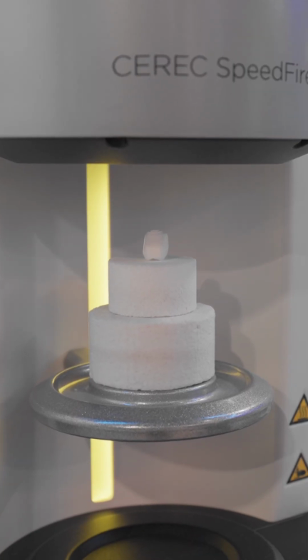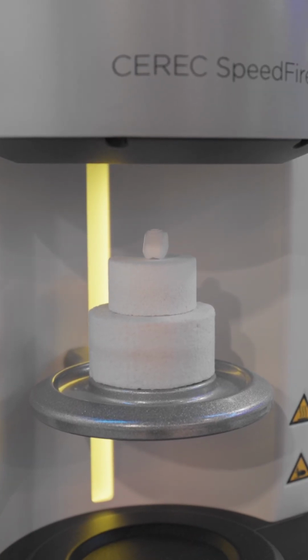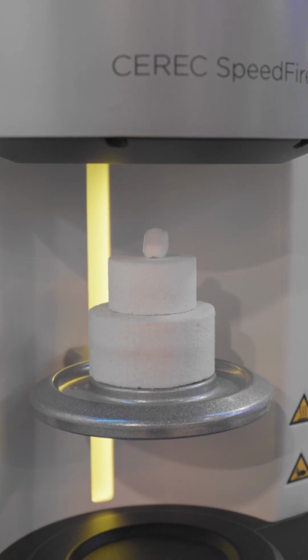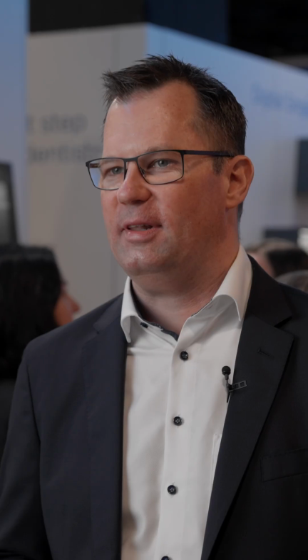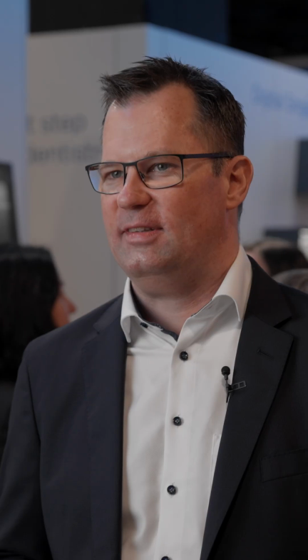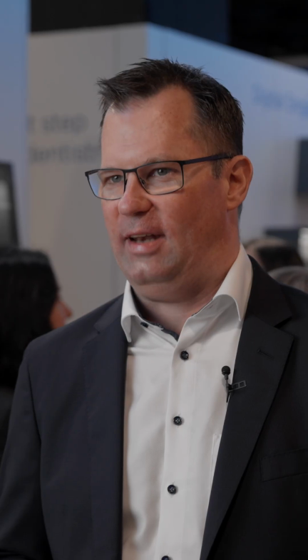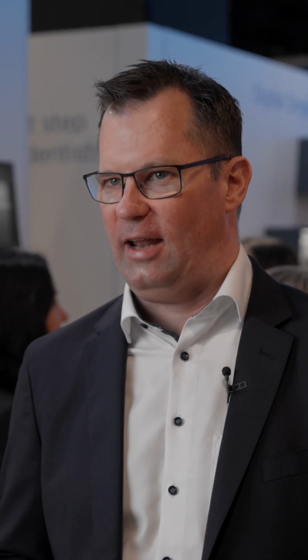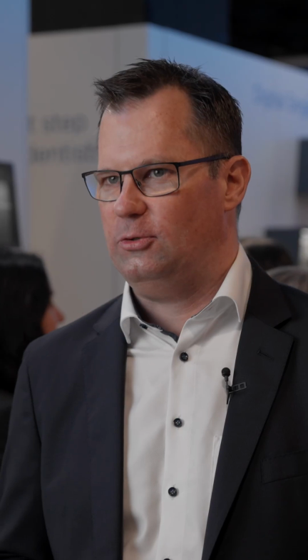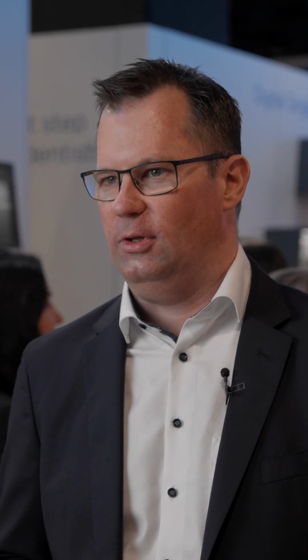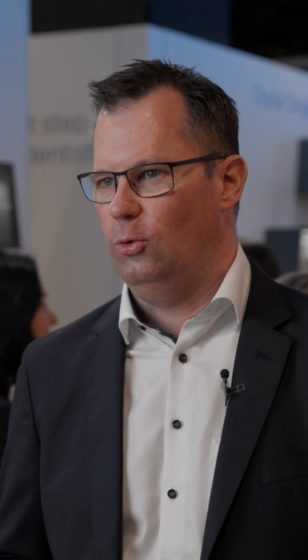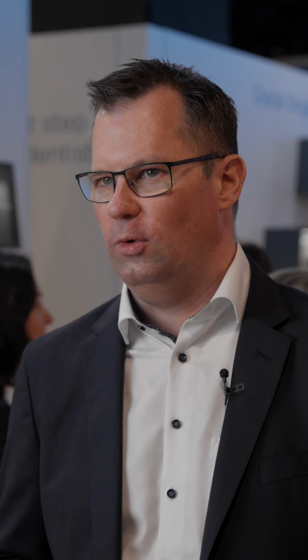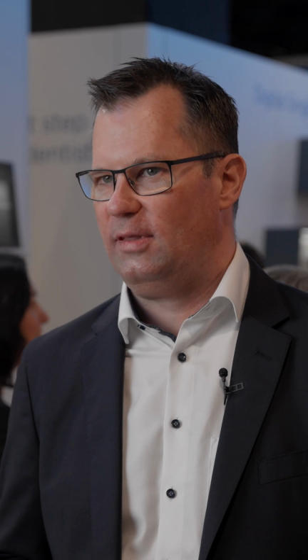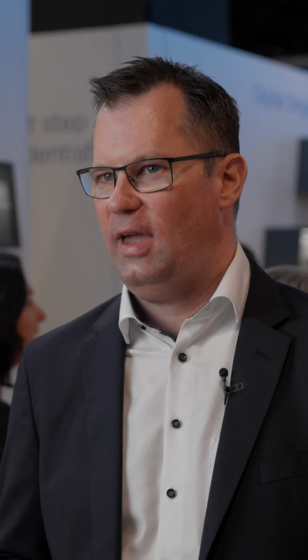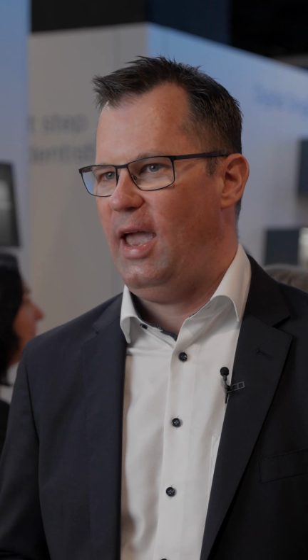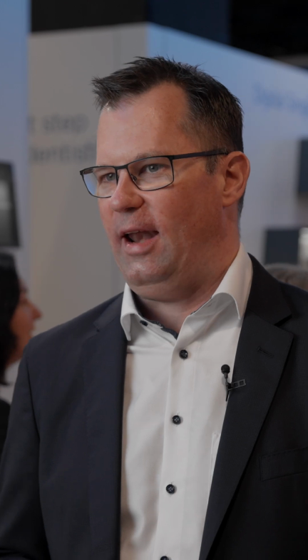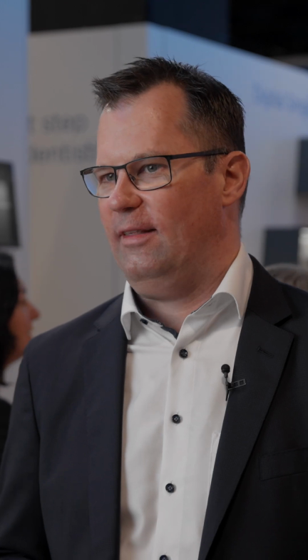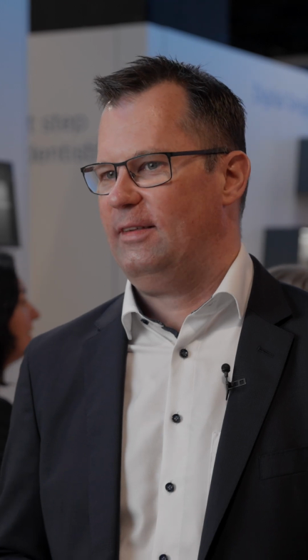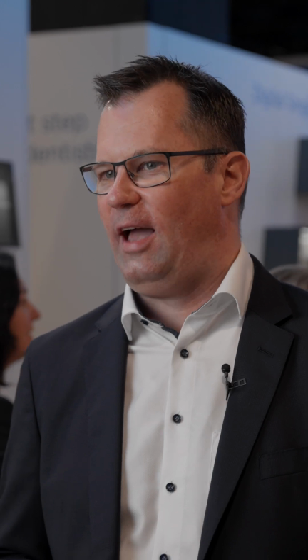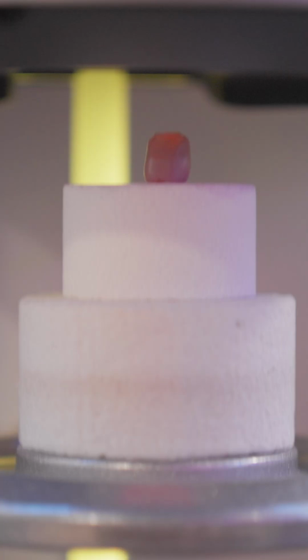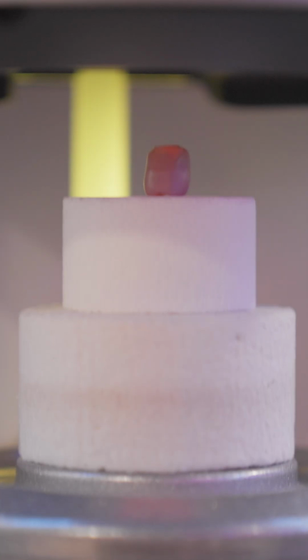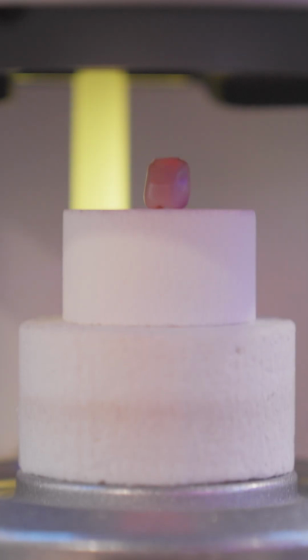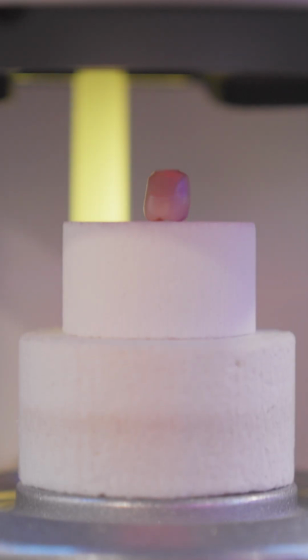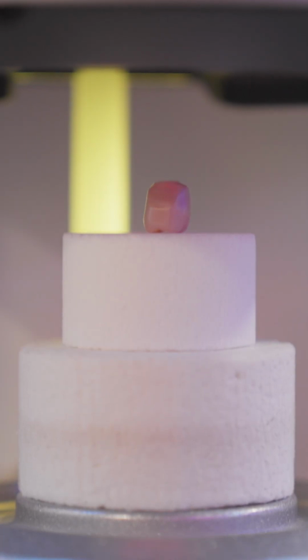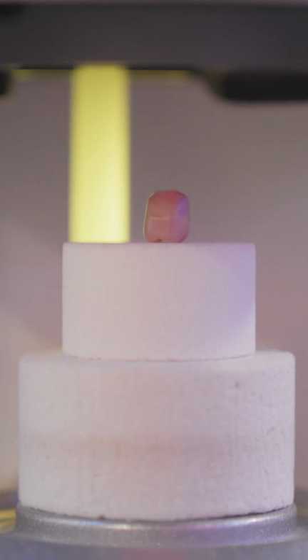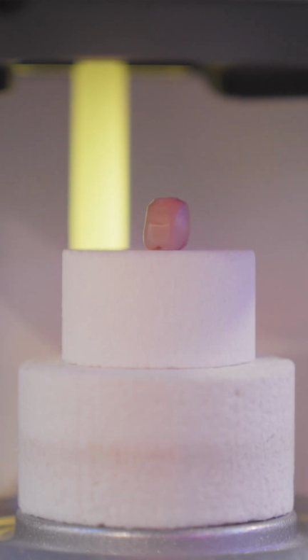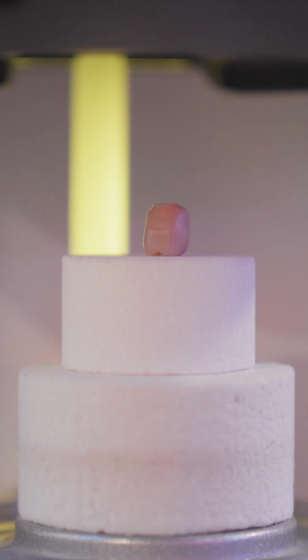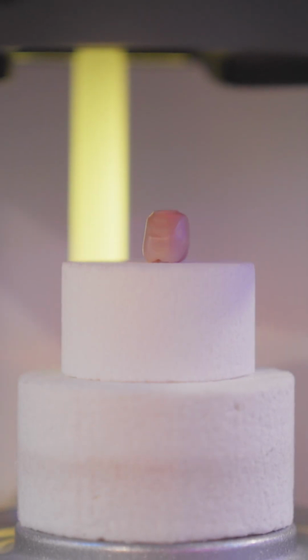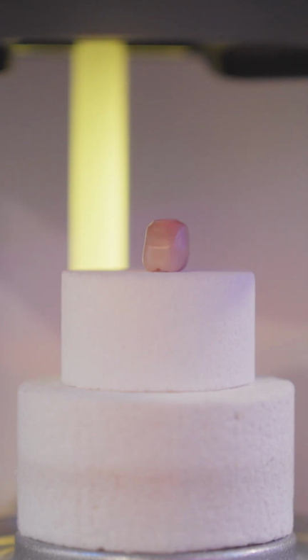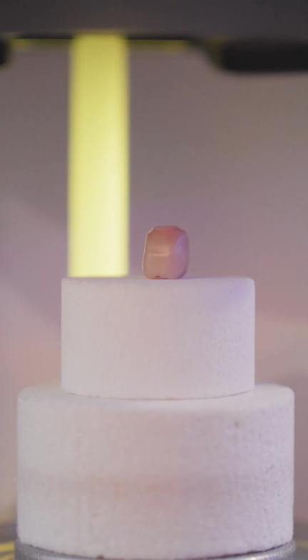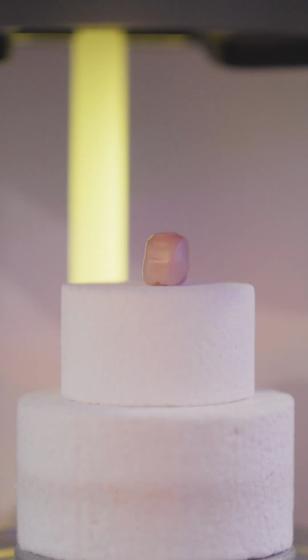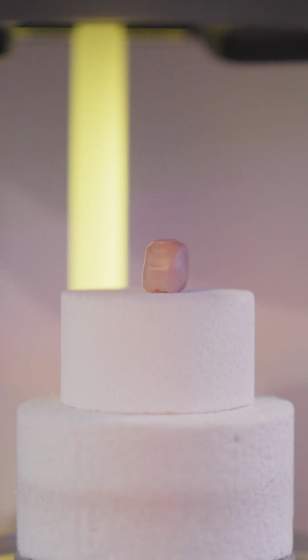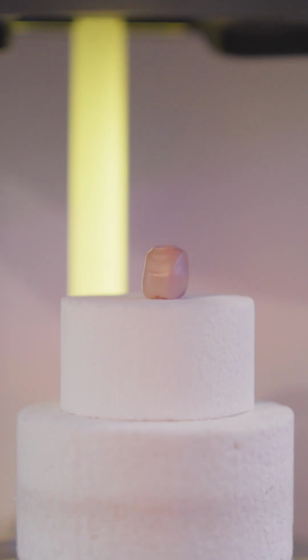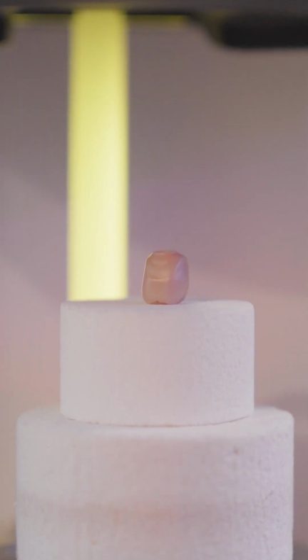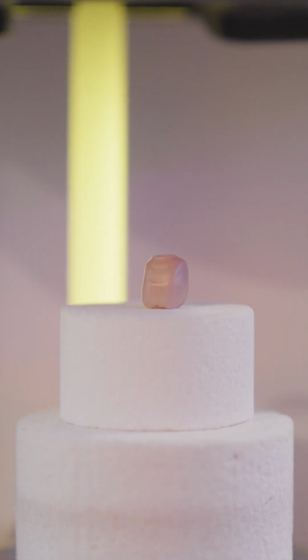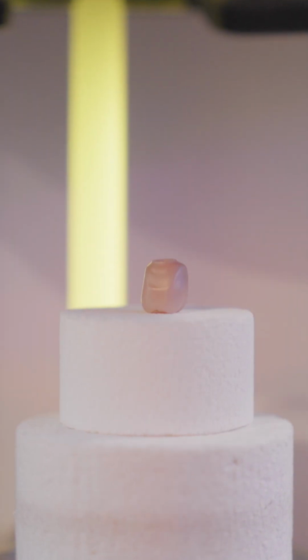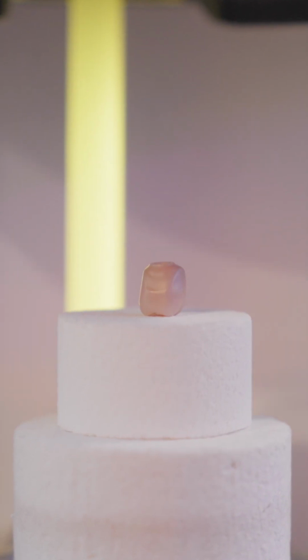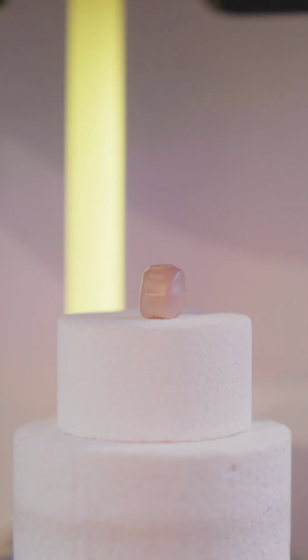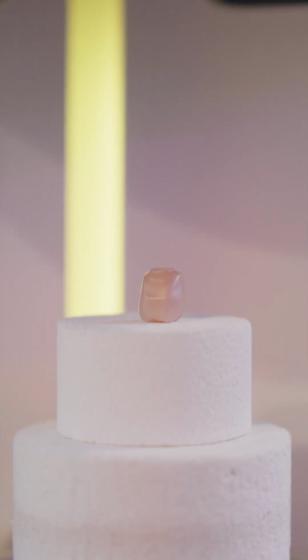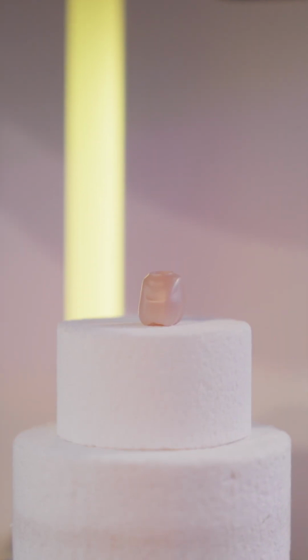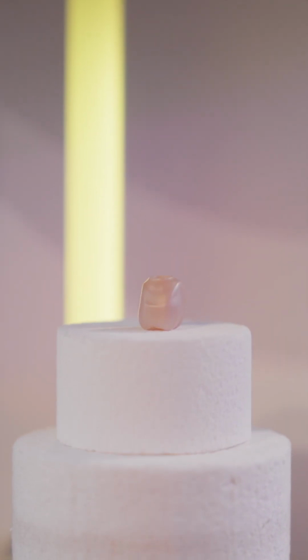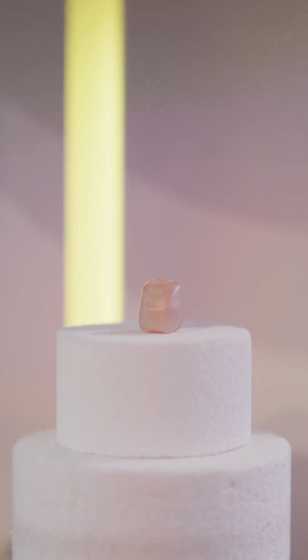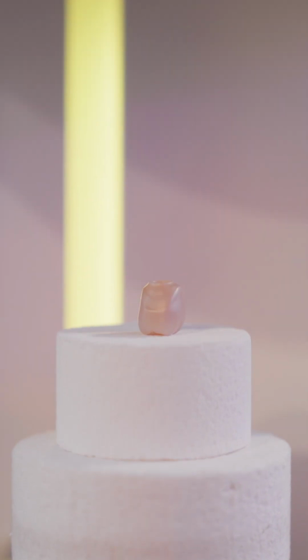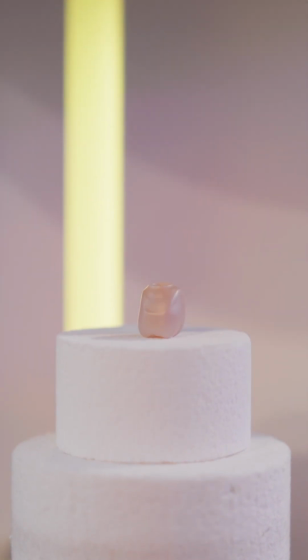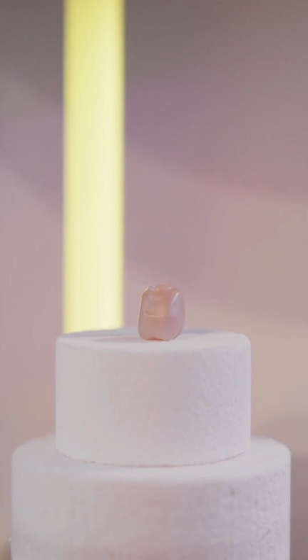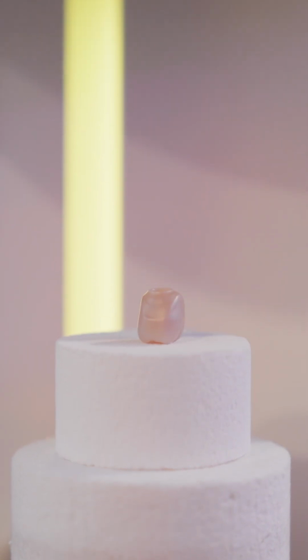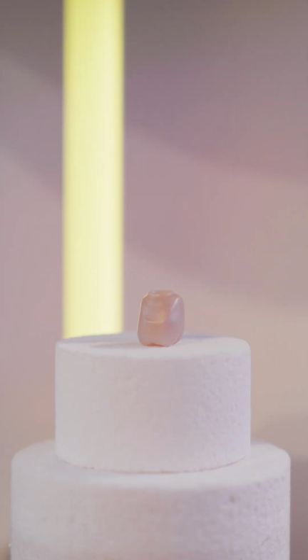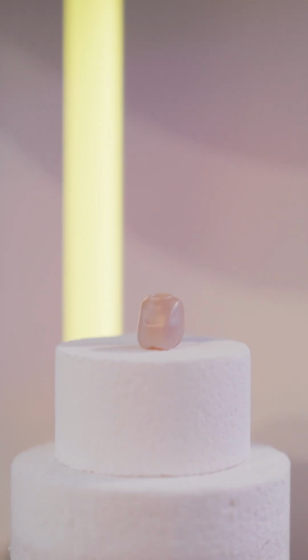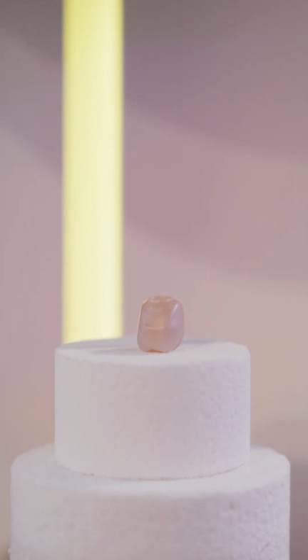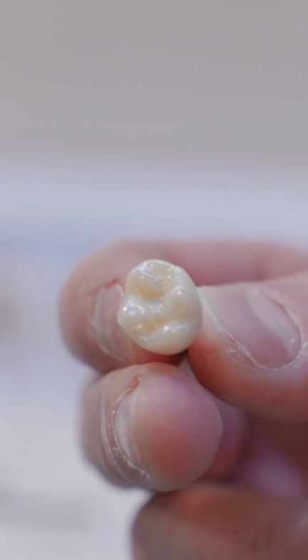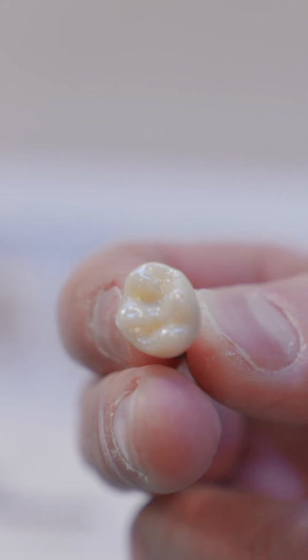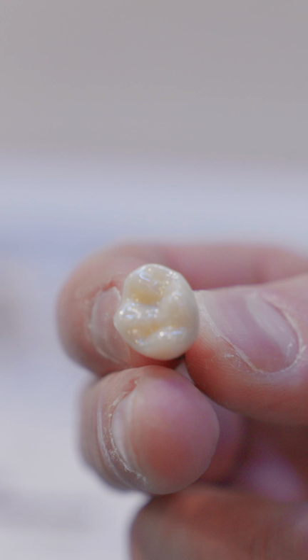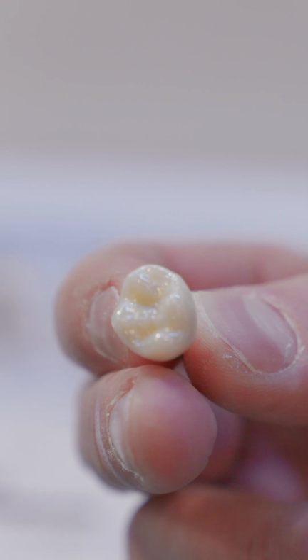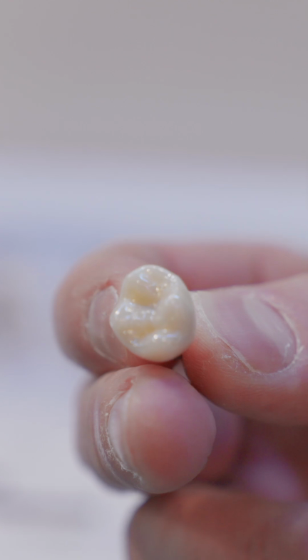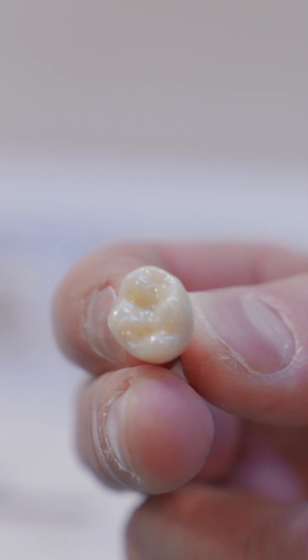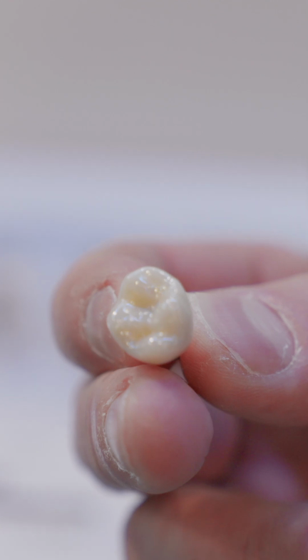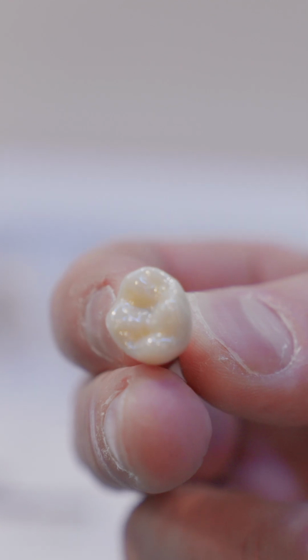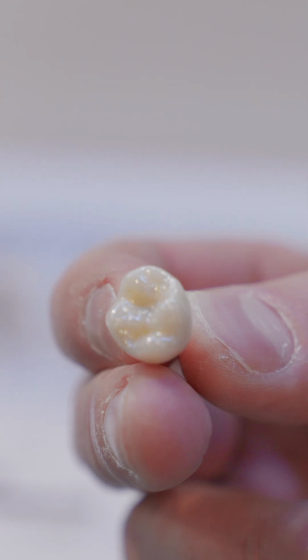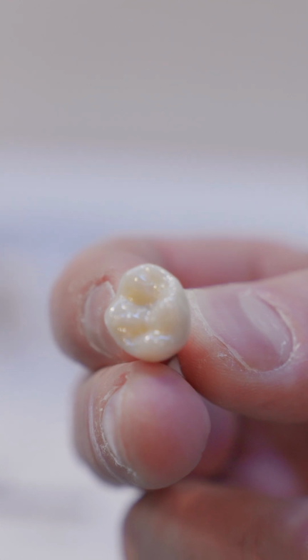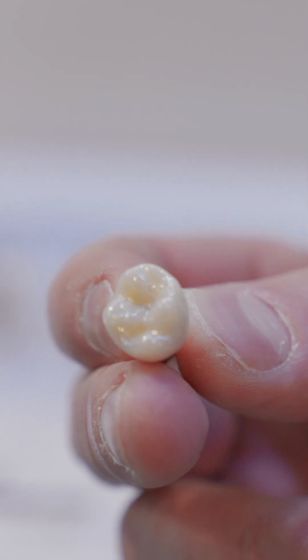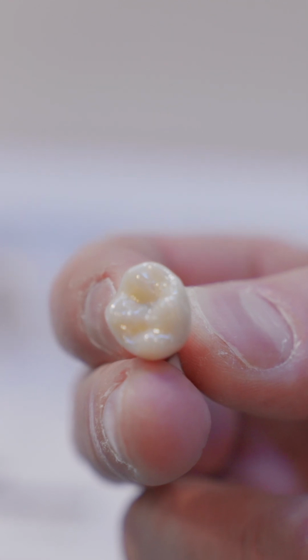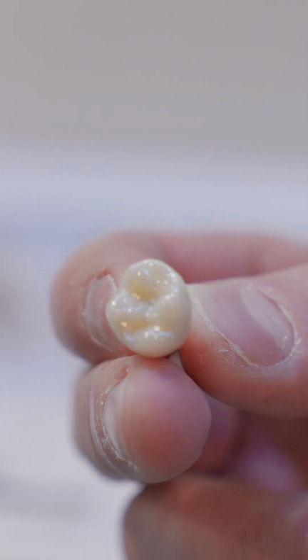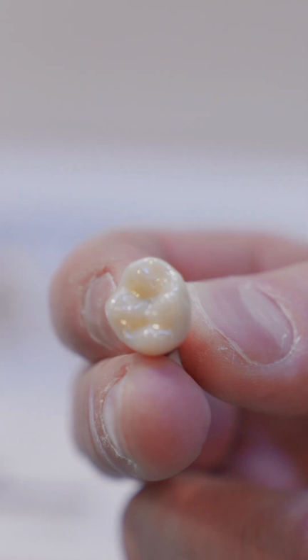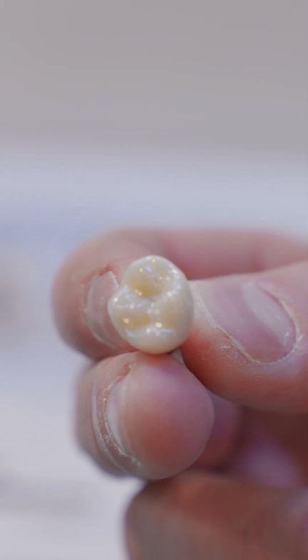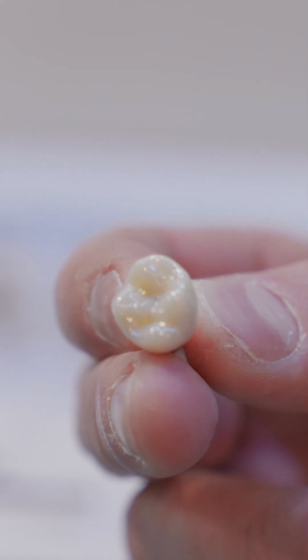It is covered by a more translucent enamel layer, giving you a more natural contour in your implant restoration.